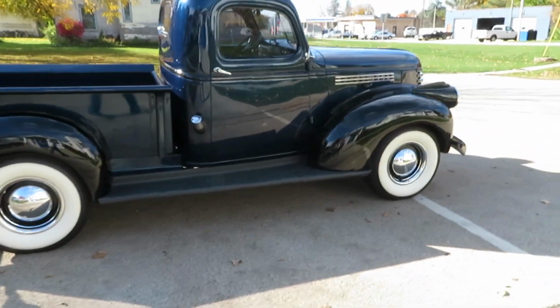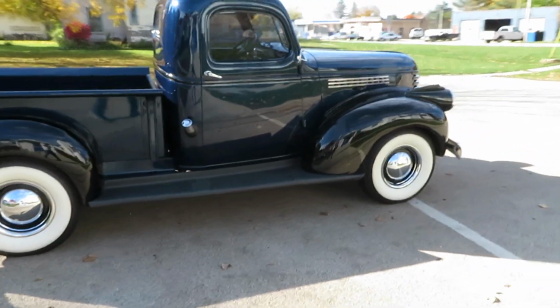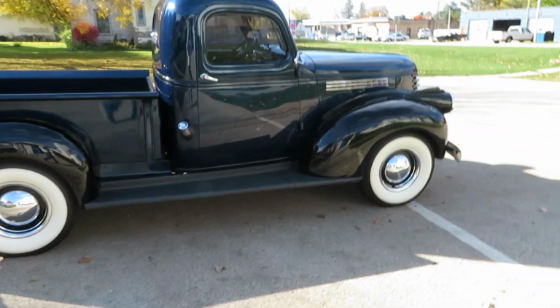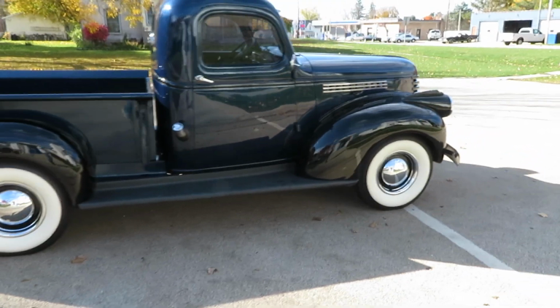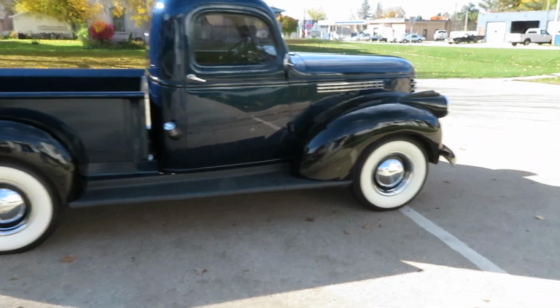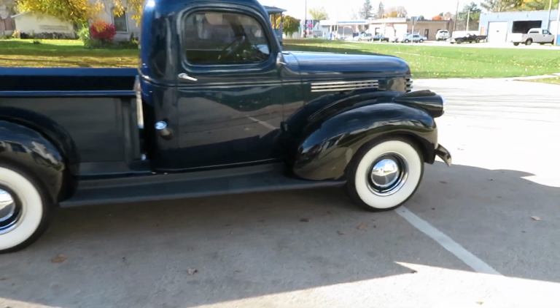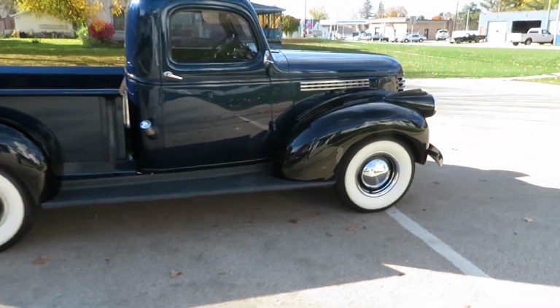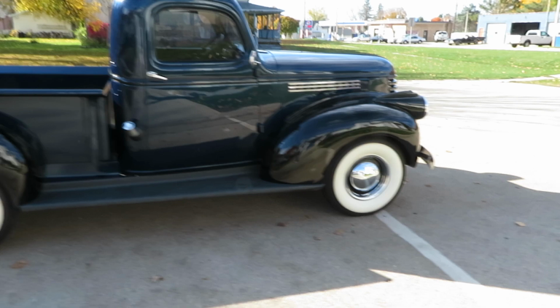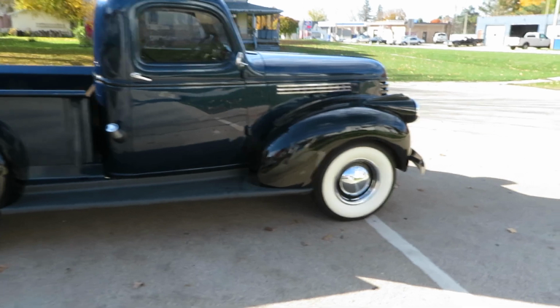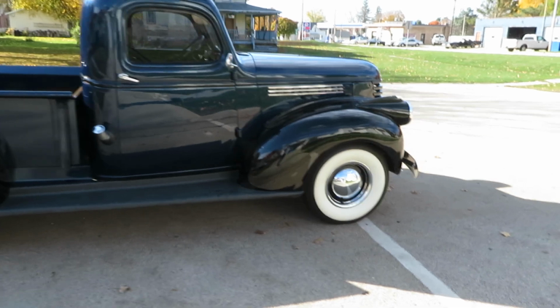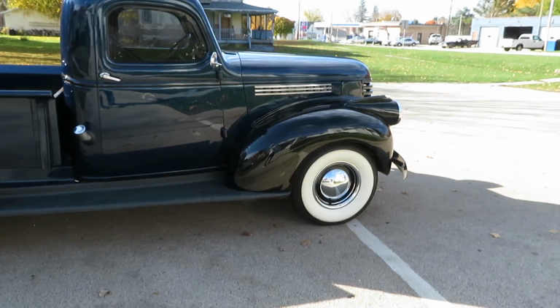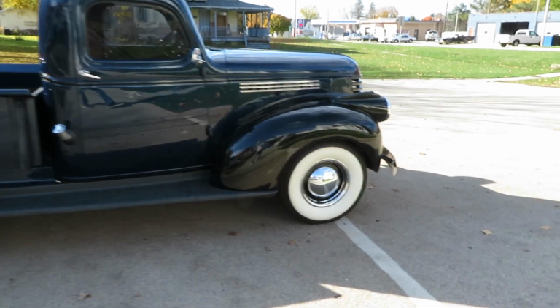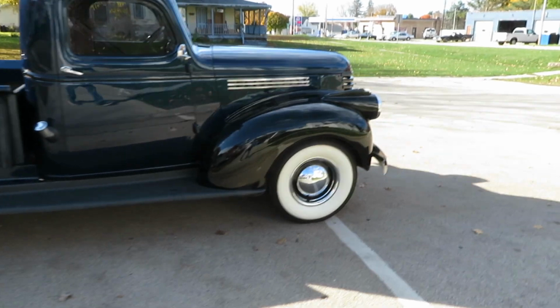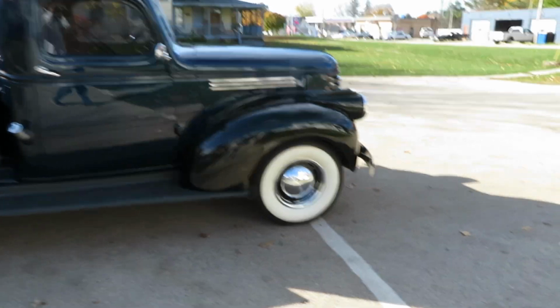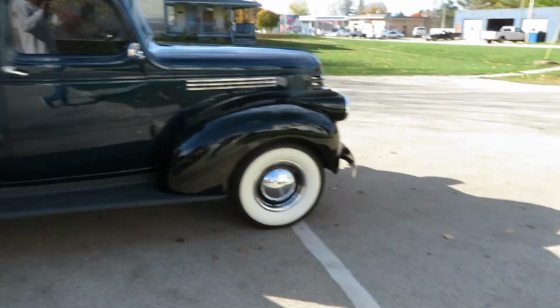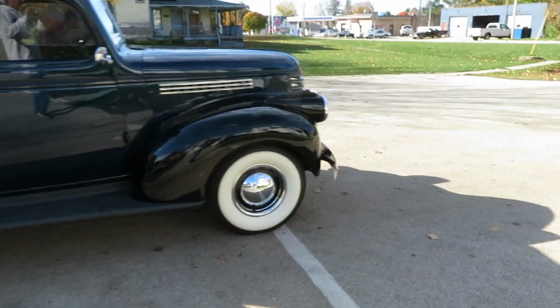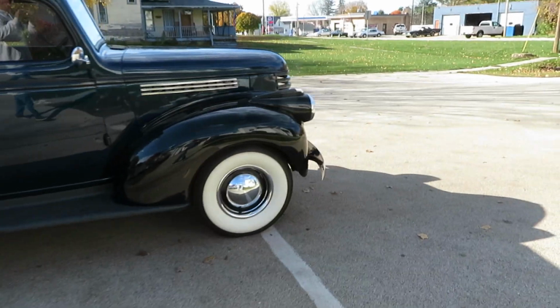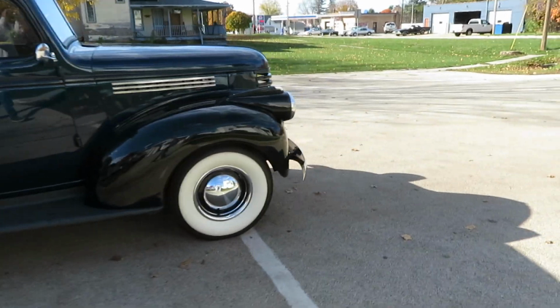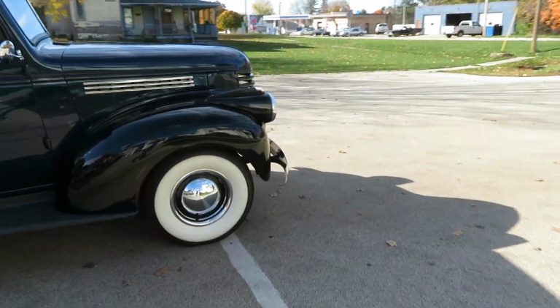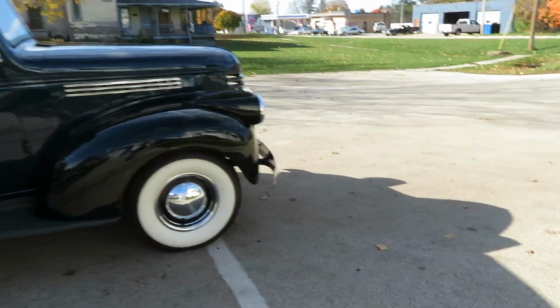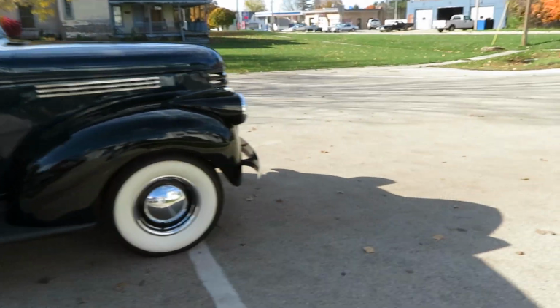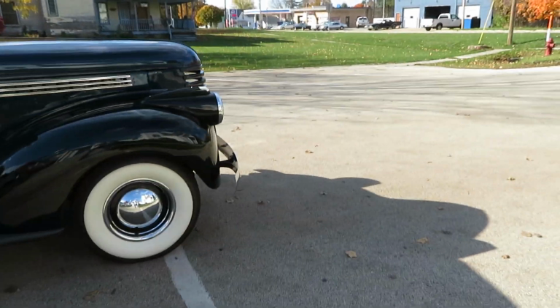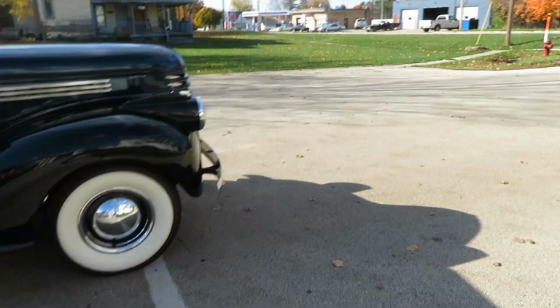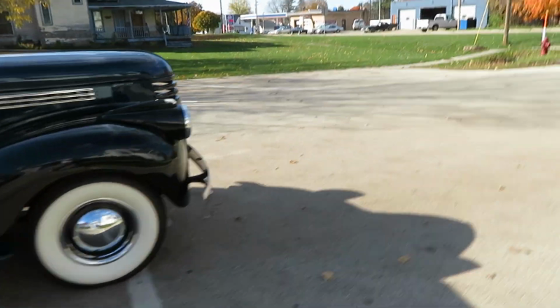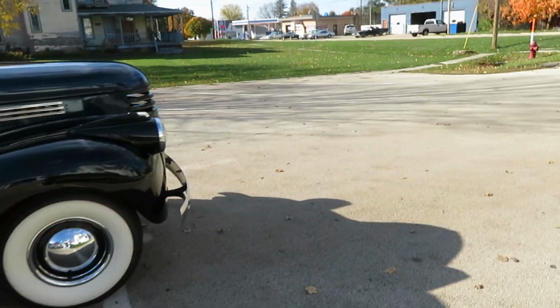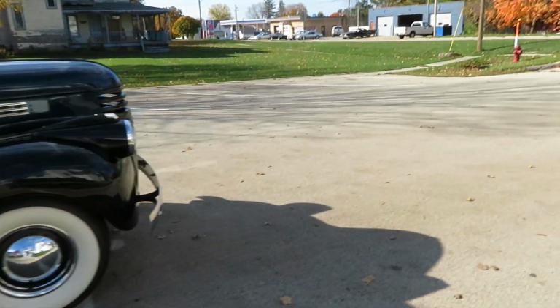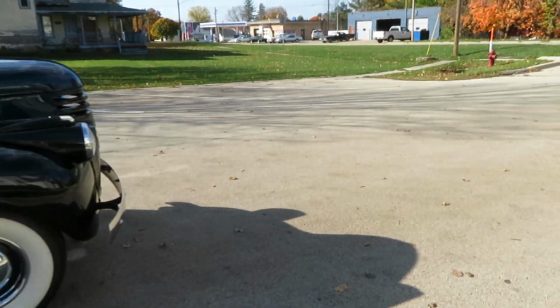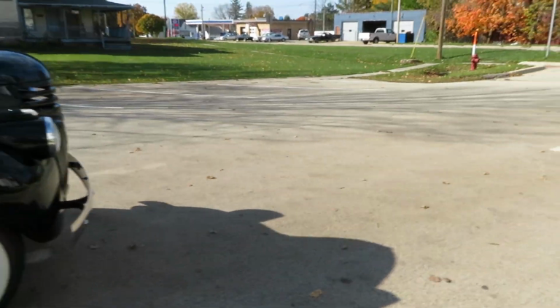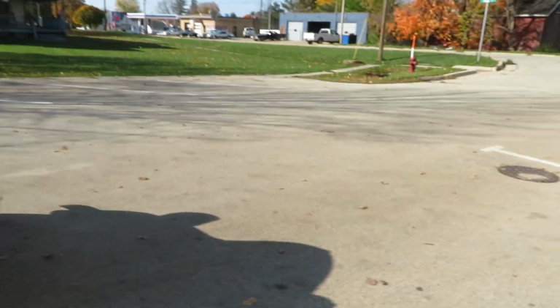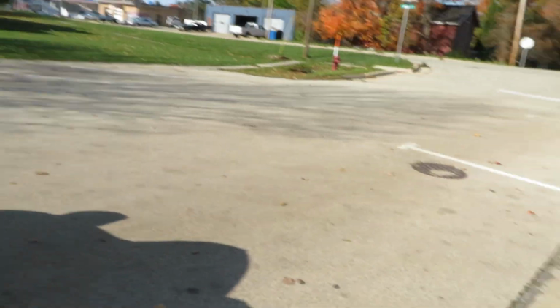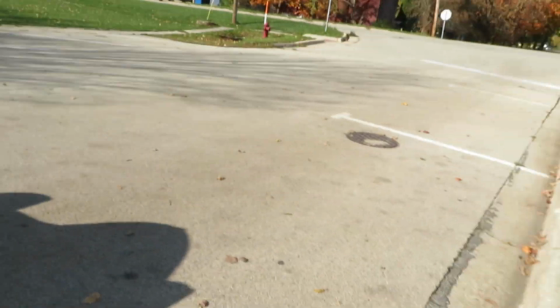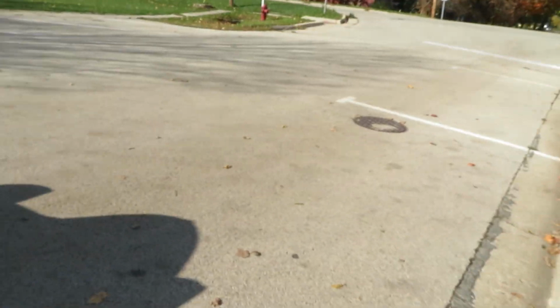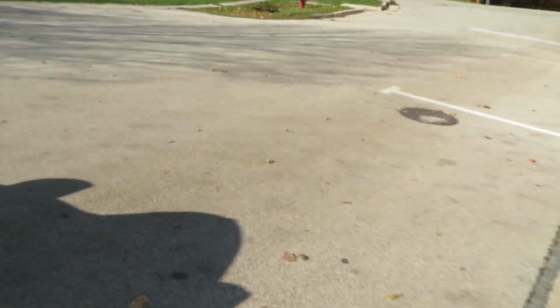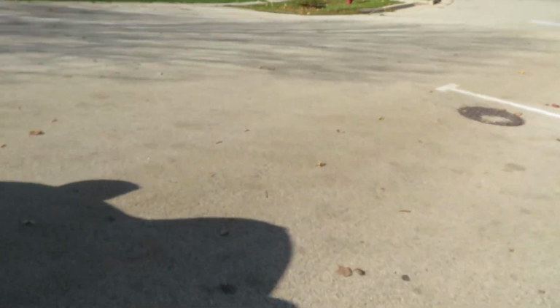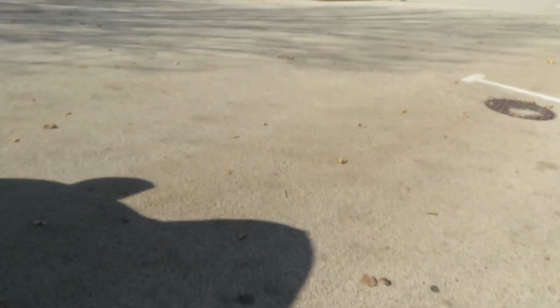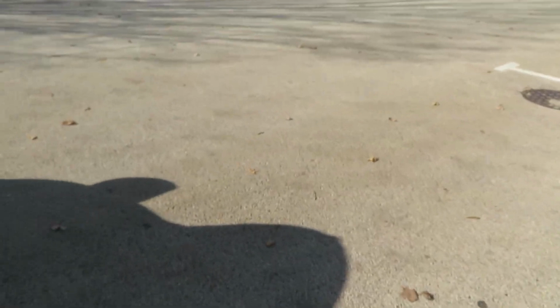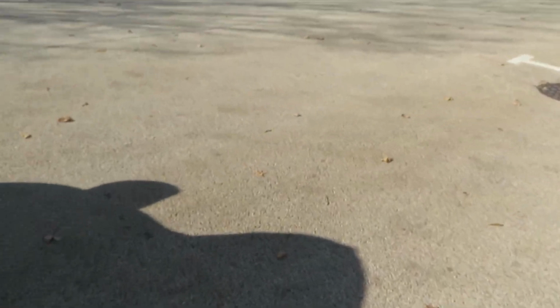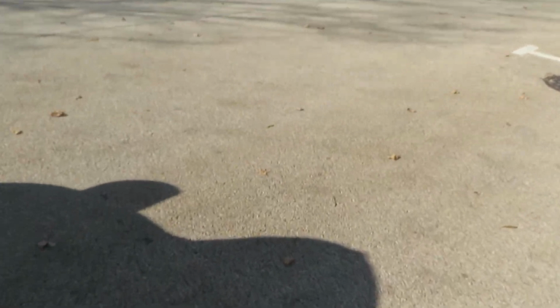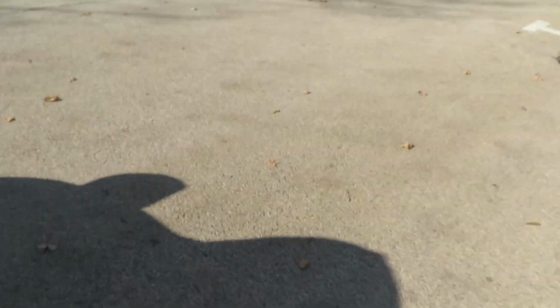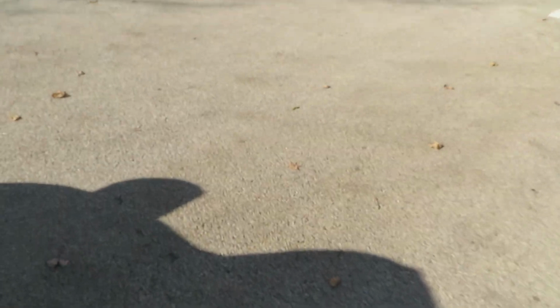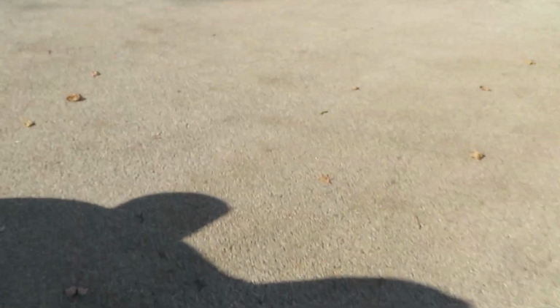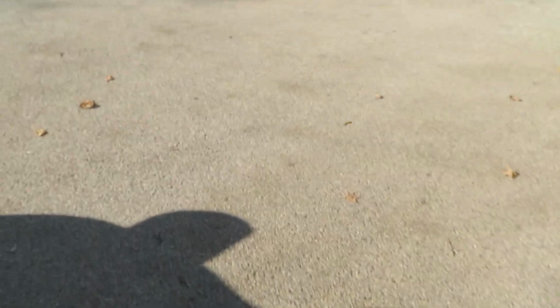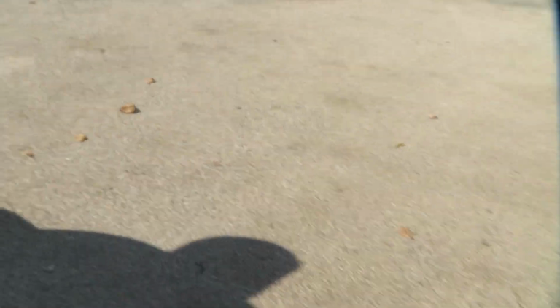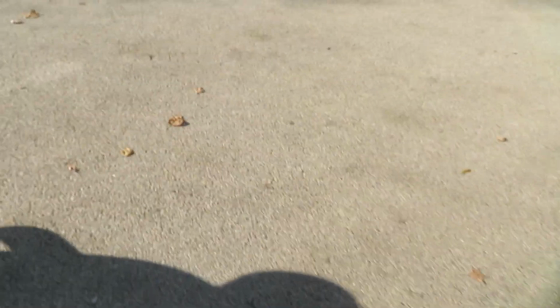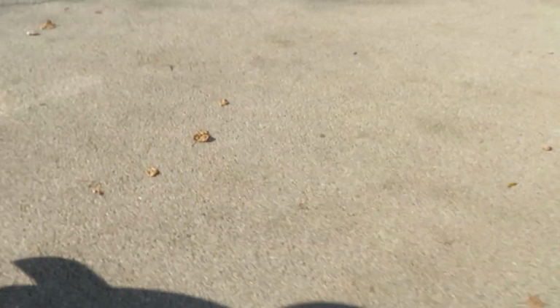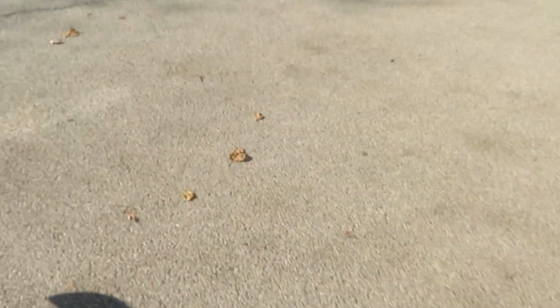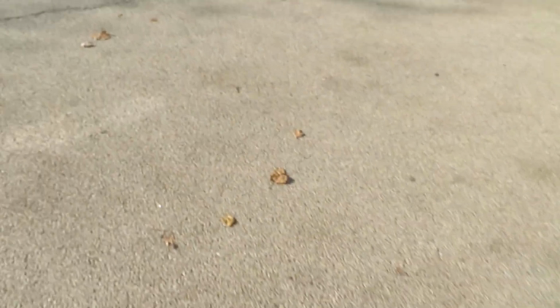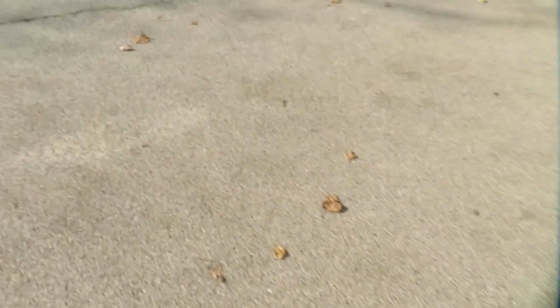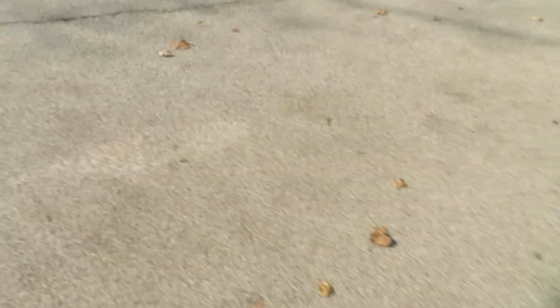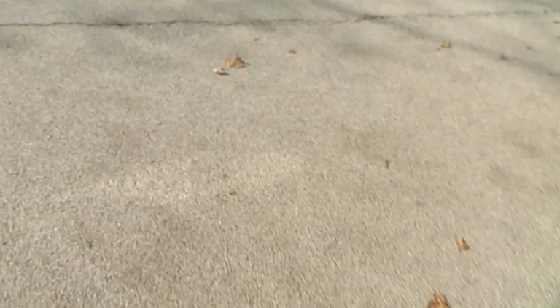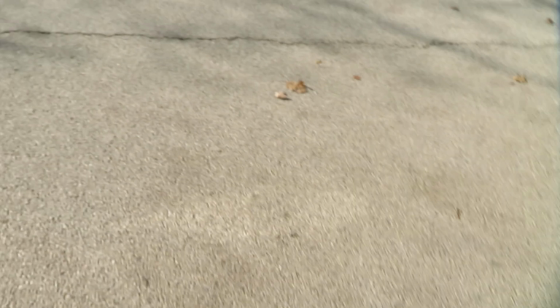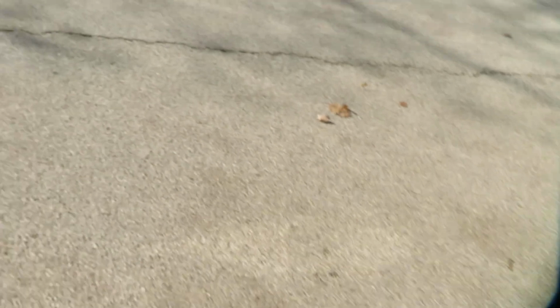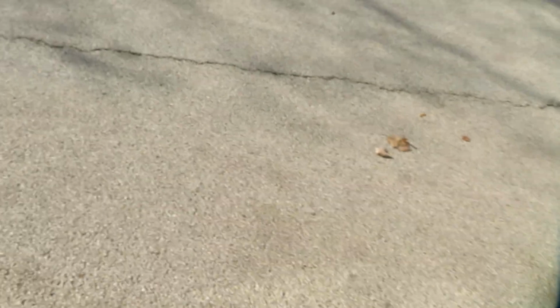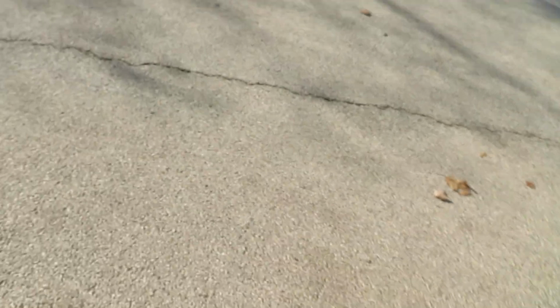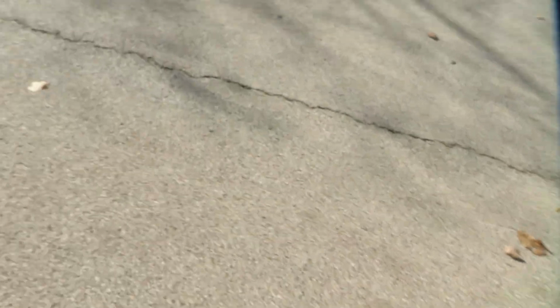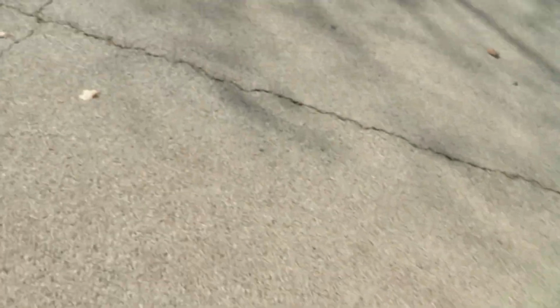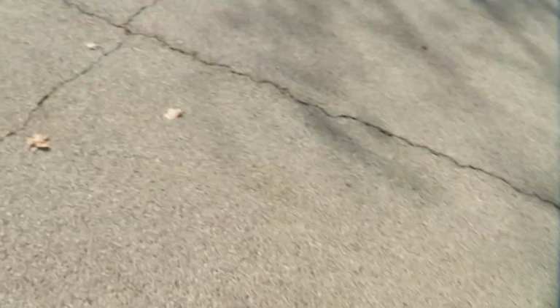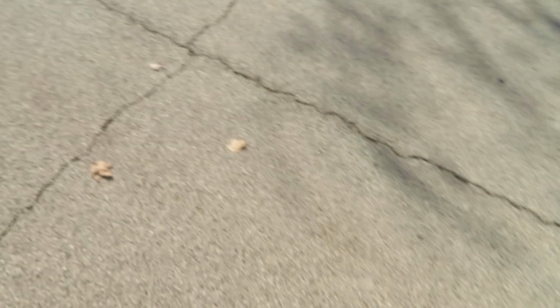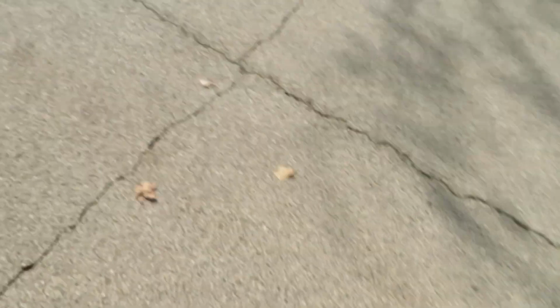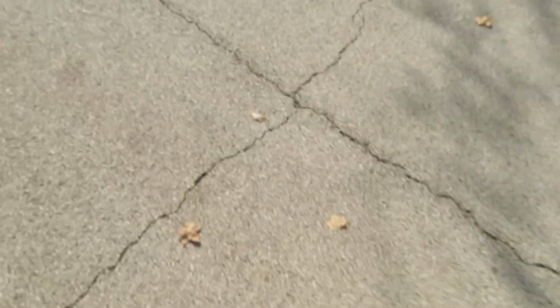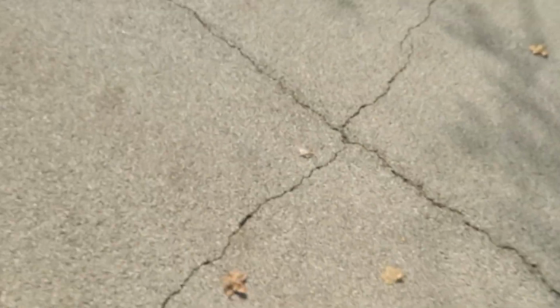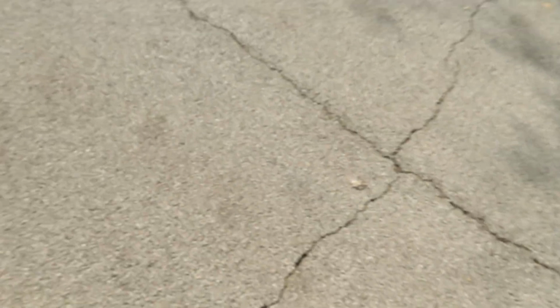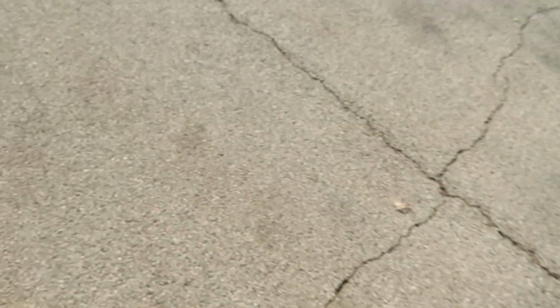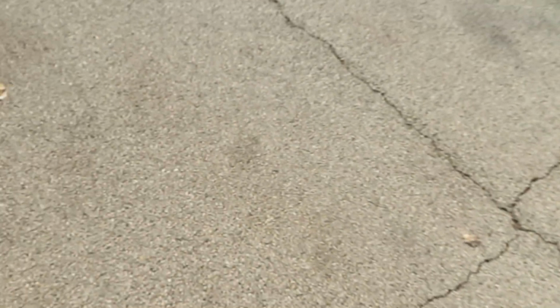Nice original running boards. Horn works — everything works on it. It drives like a dream; it's running right now.